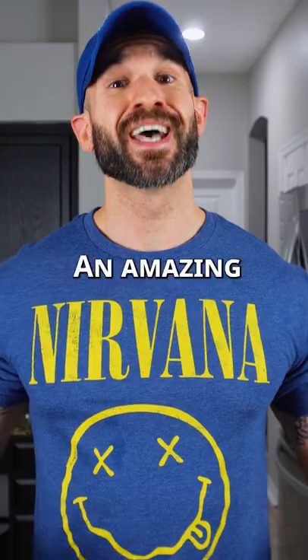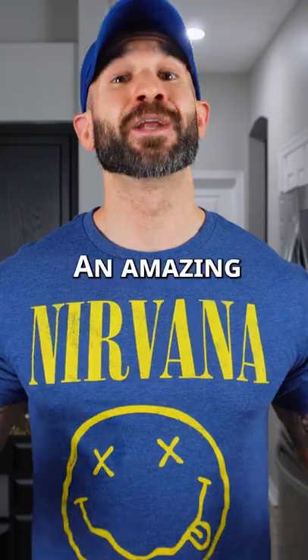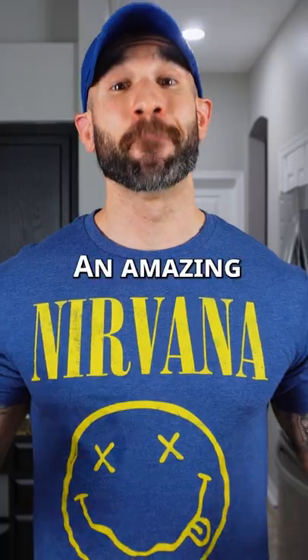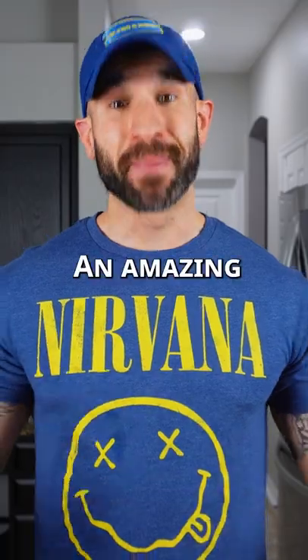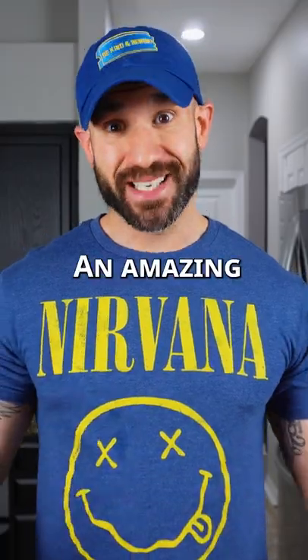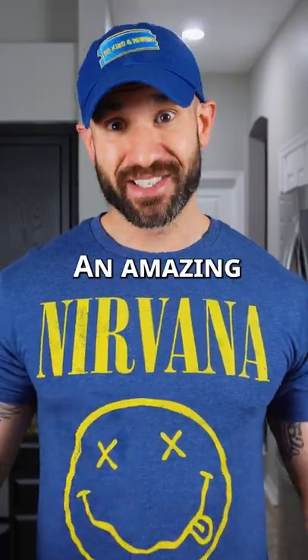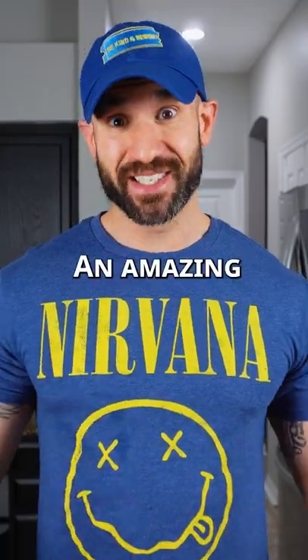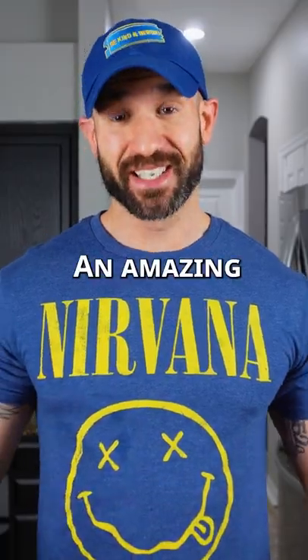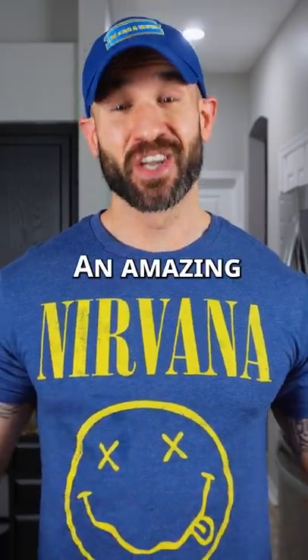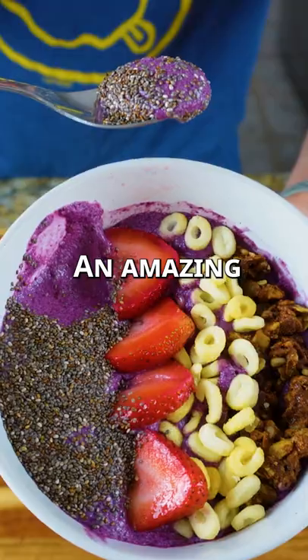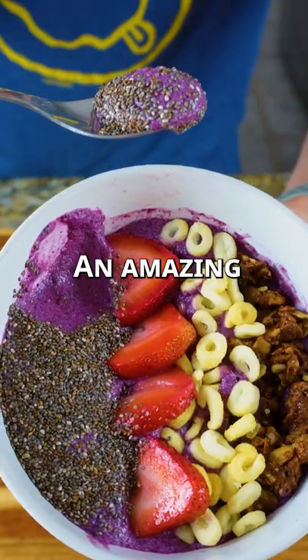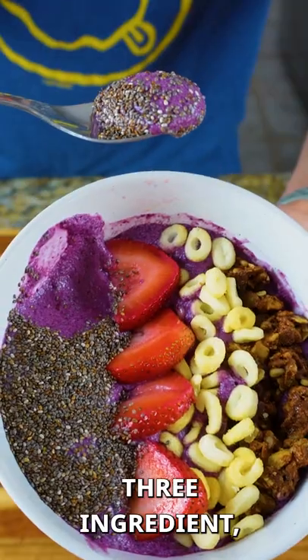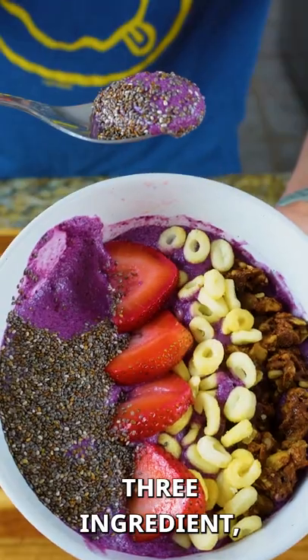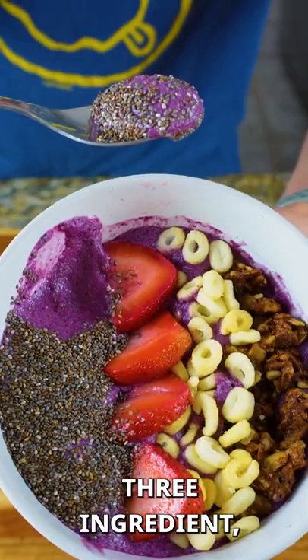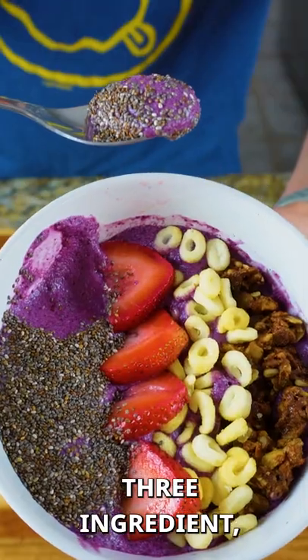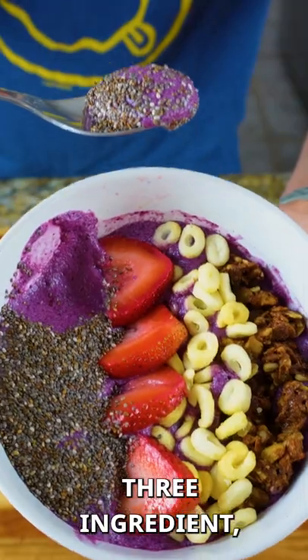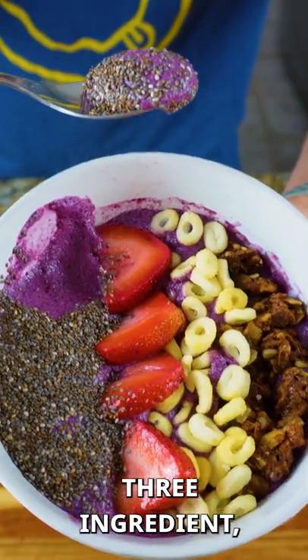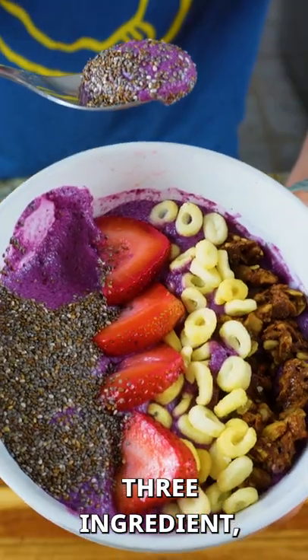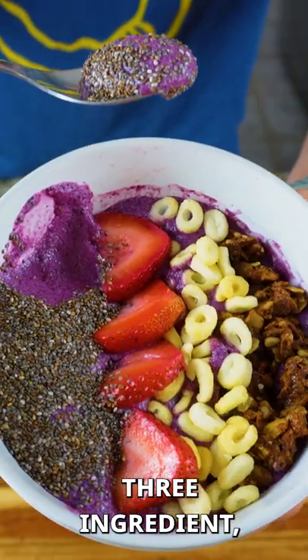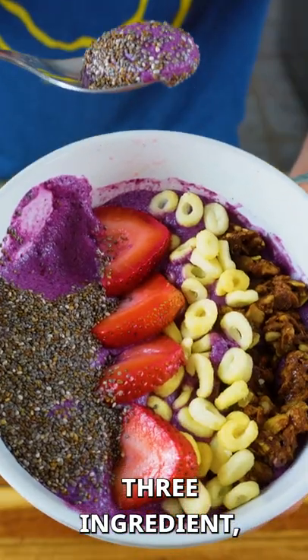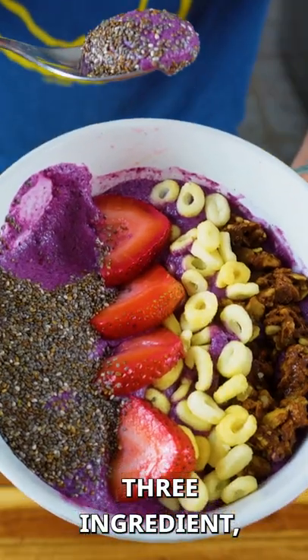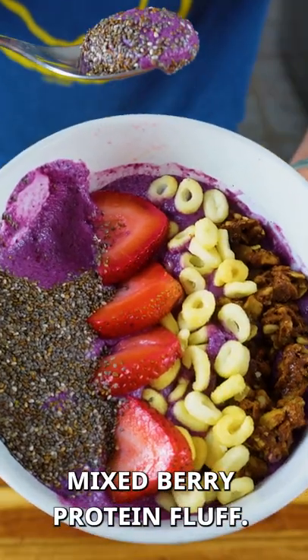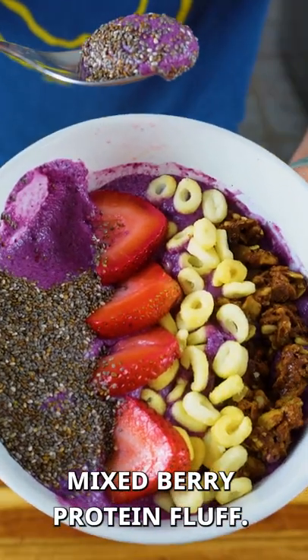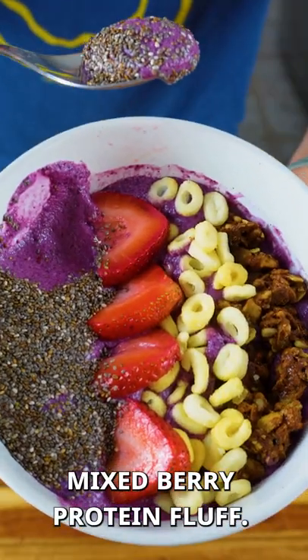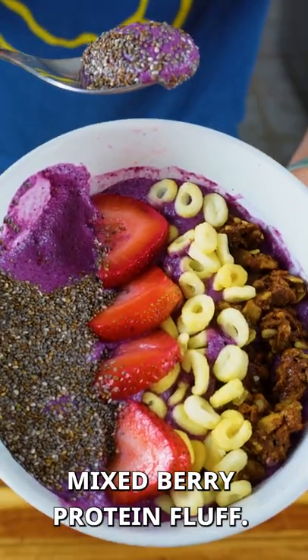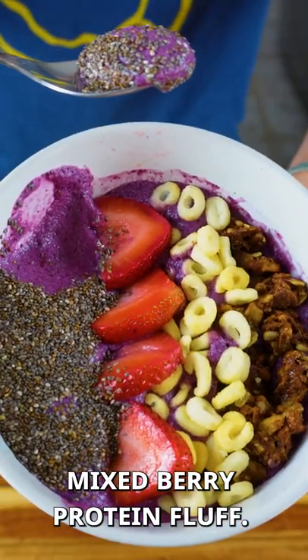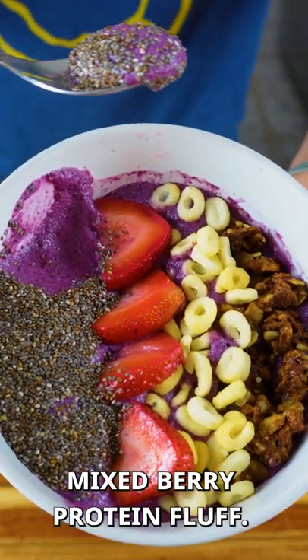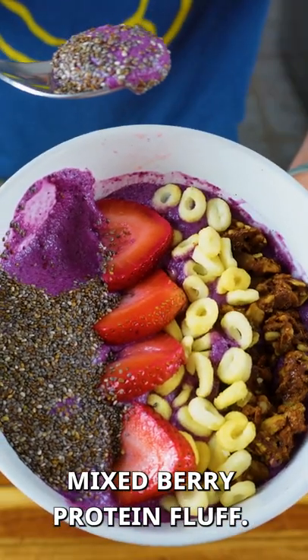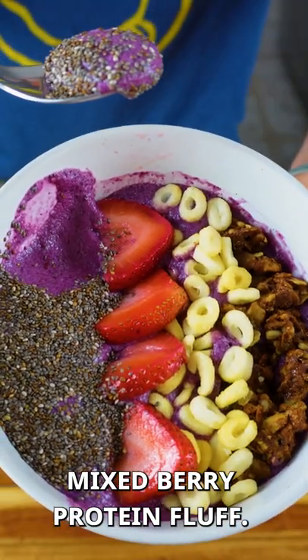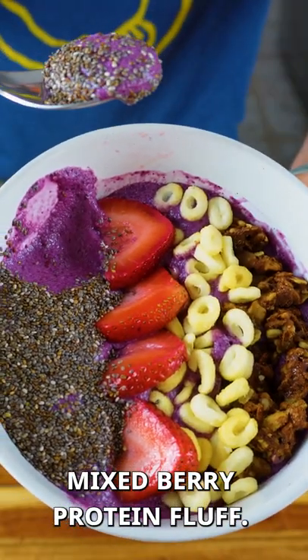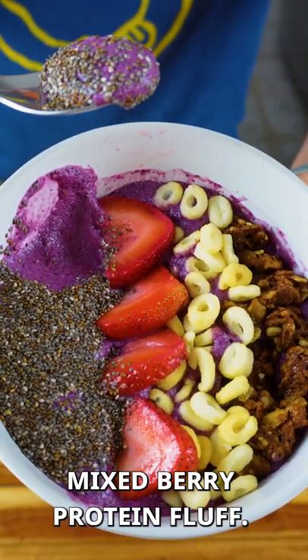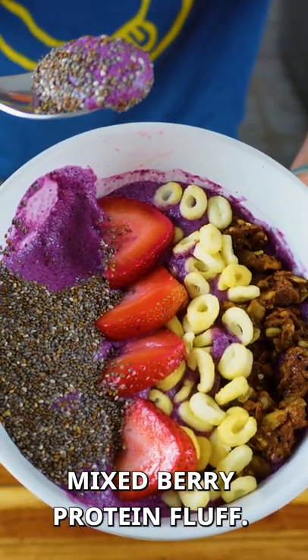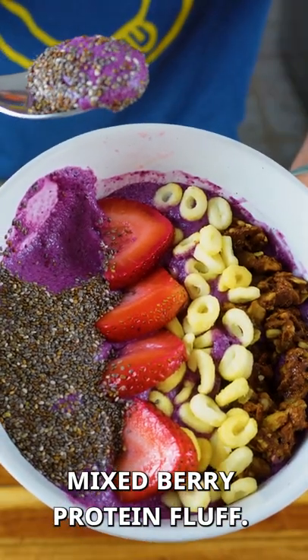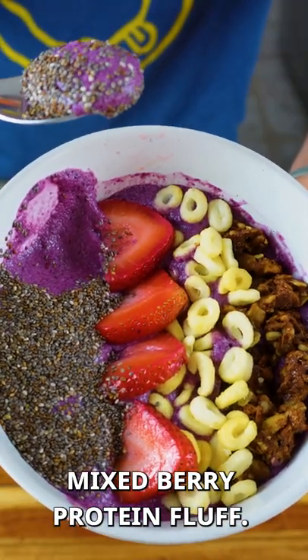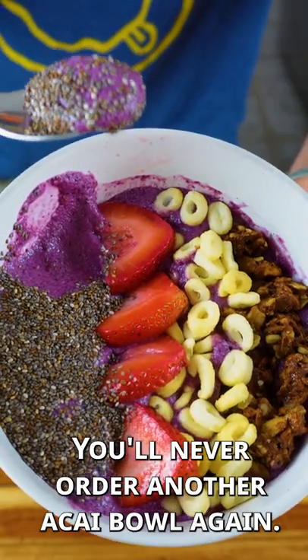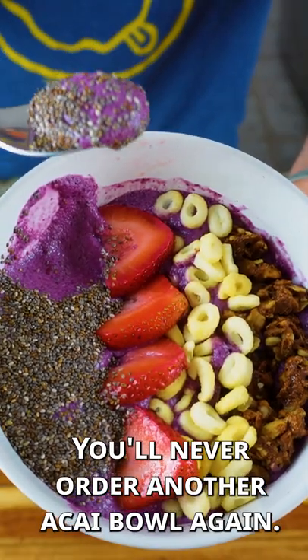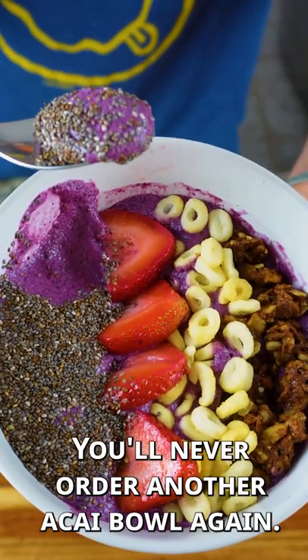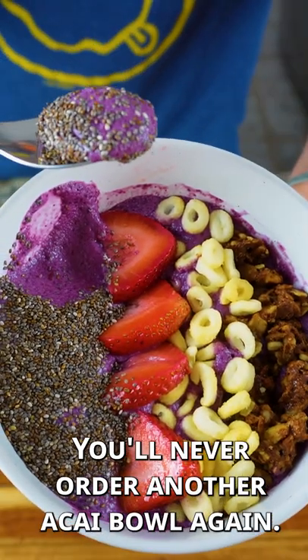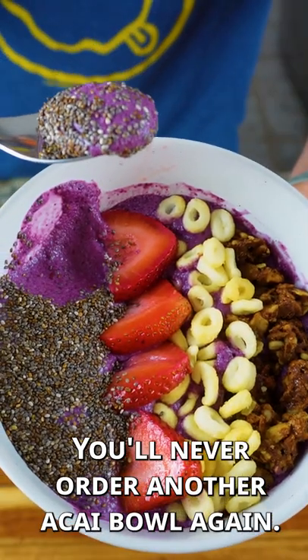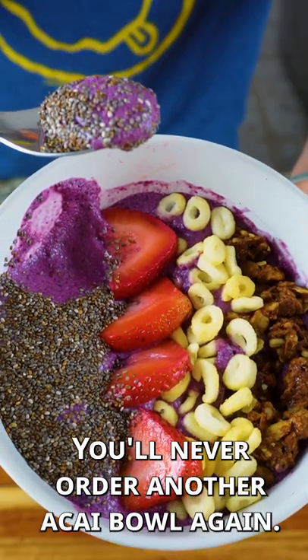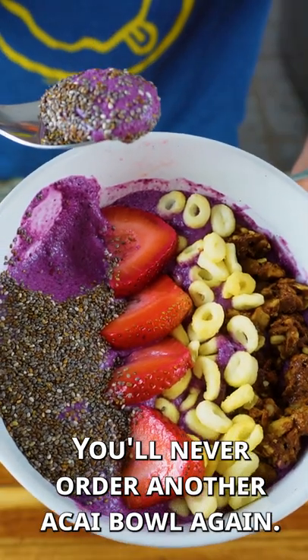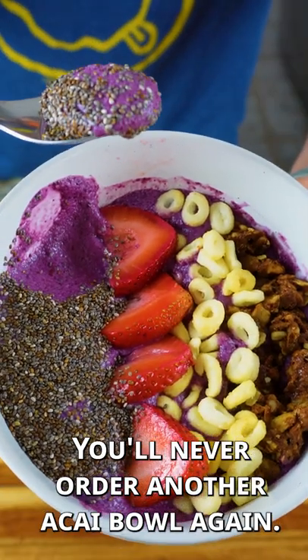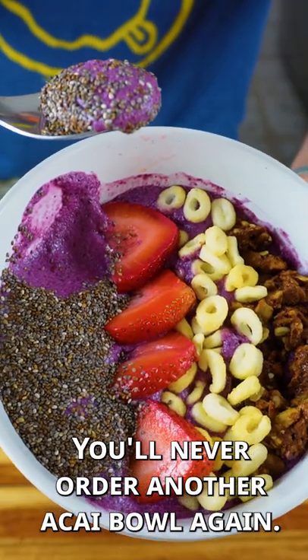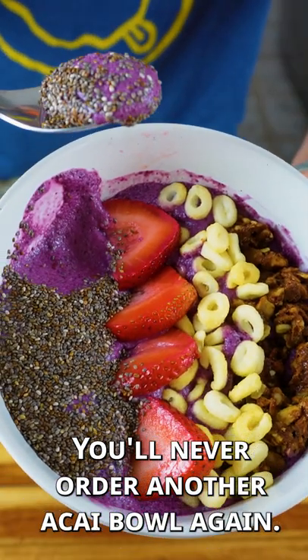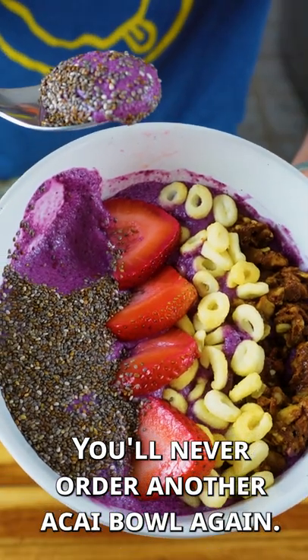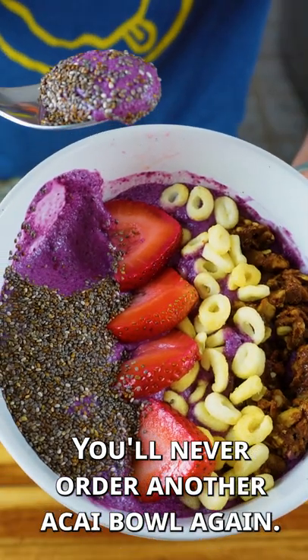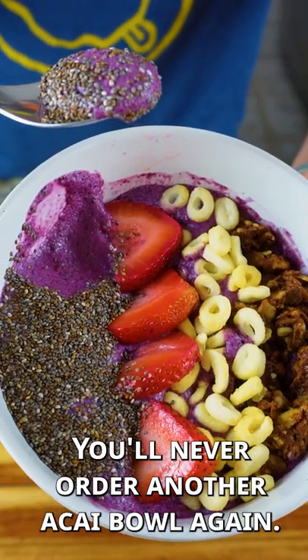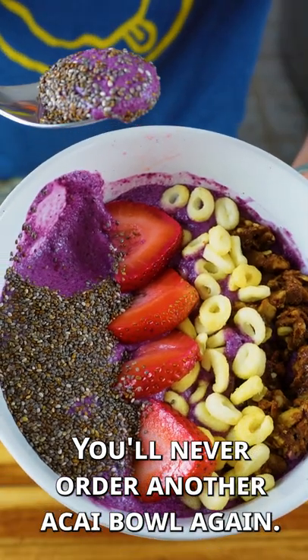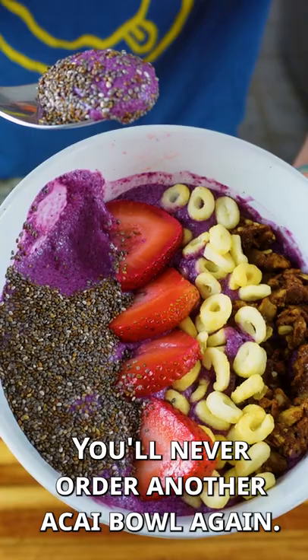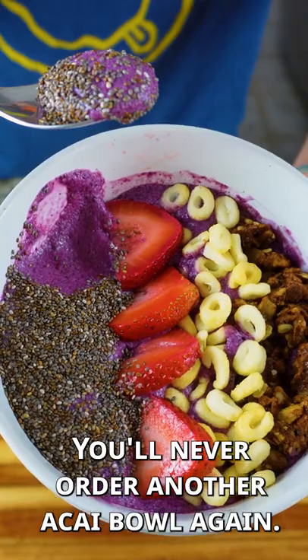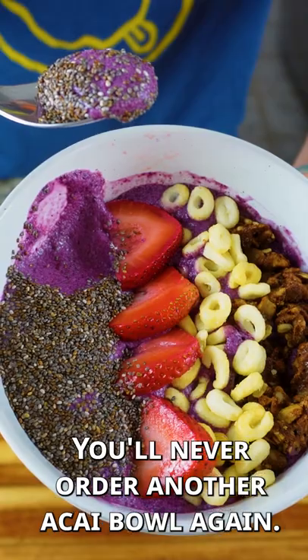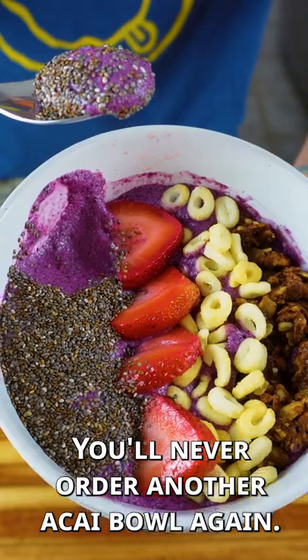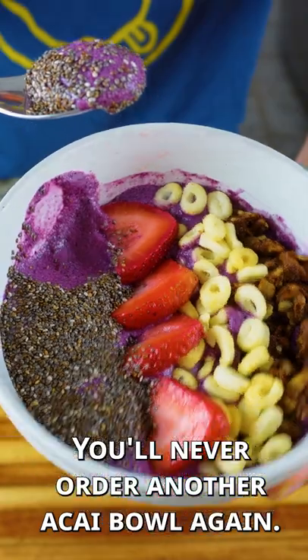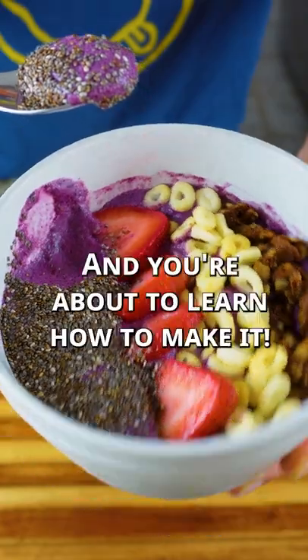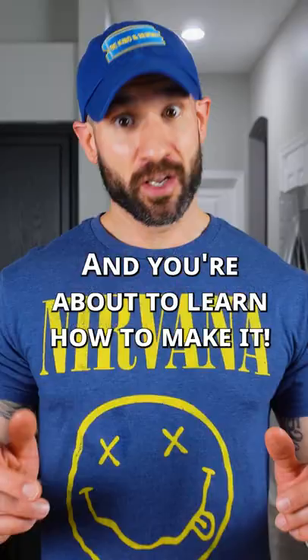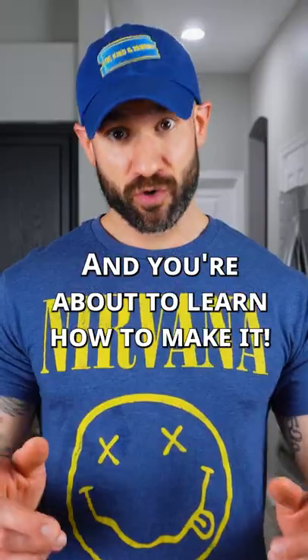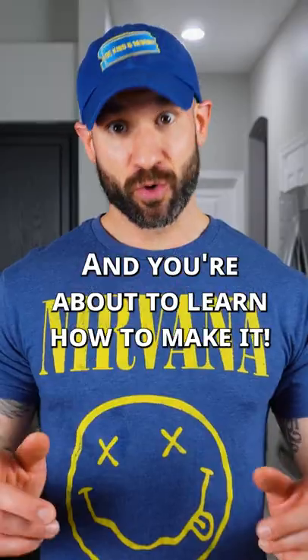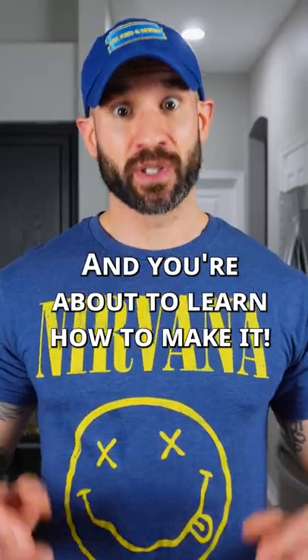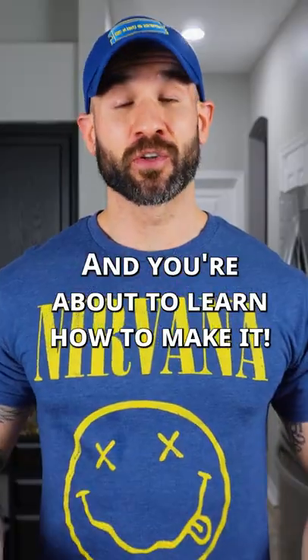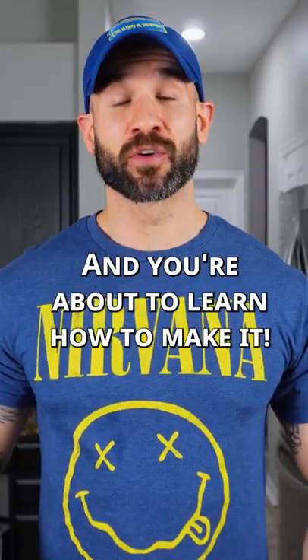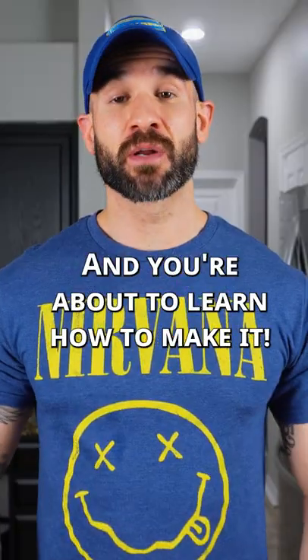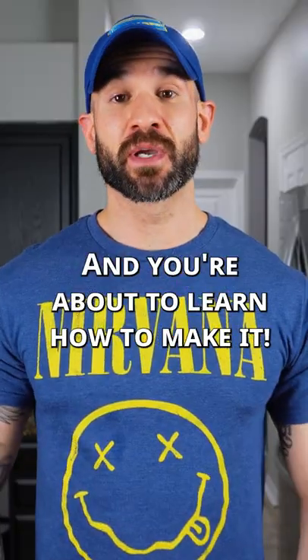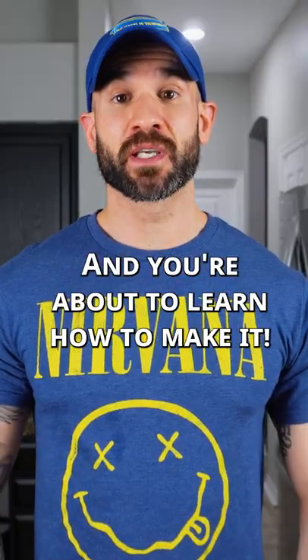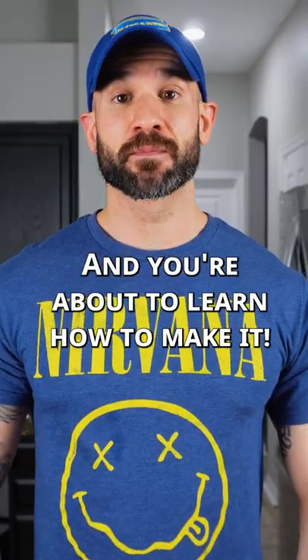An amazing three ingredient mixed berry protein fluff. You'll never have another acai bowl again, and you're about to learn how to make it.